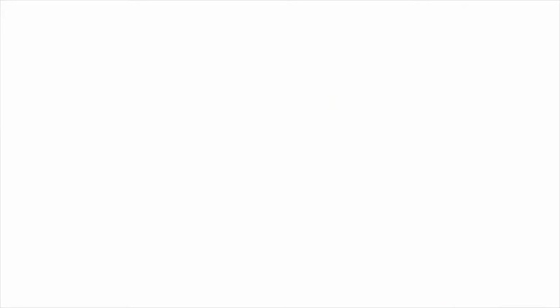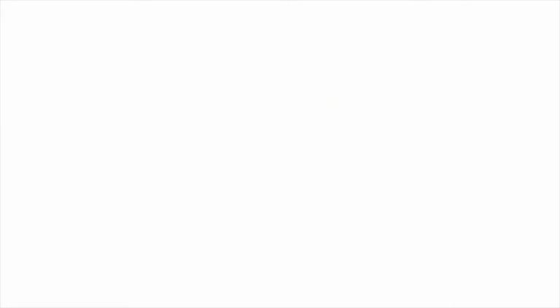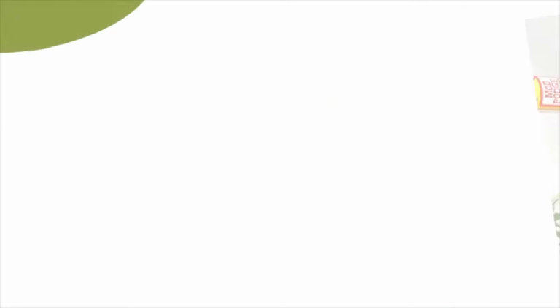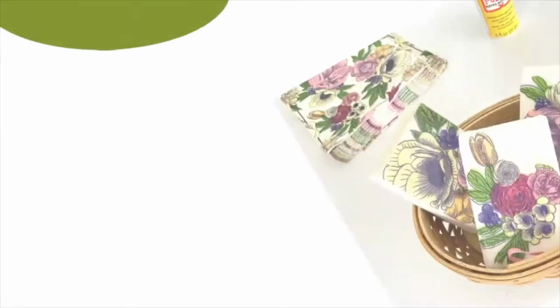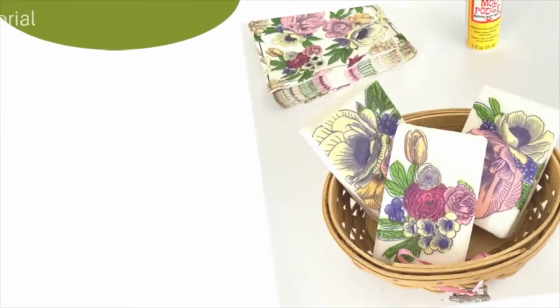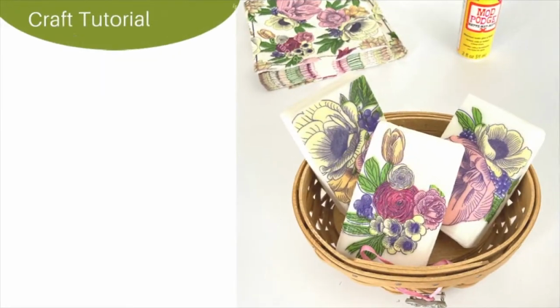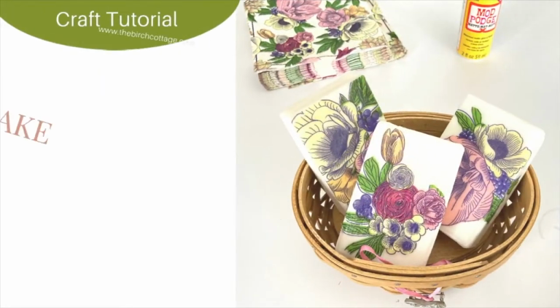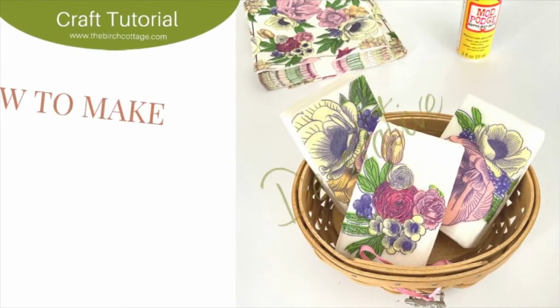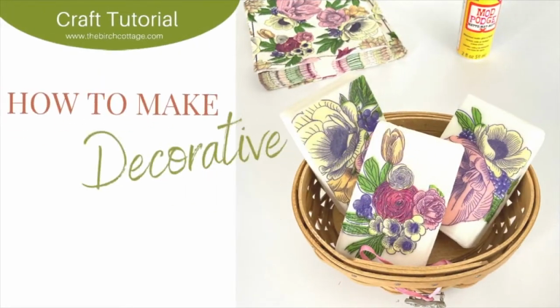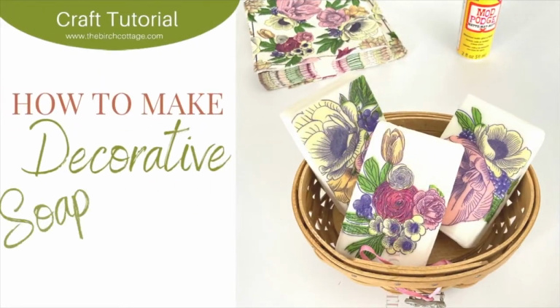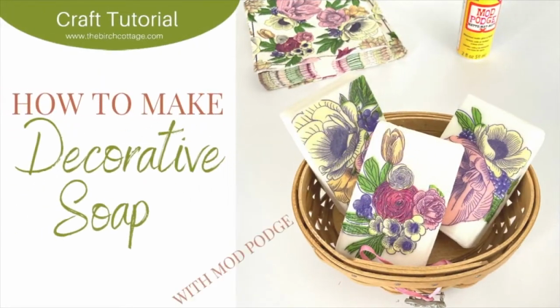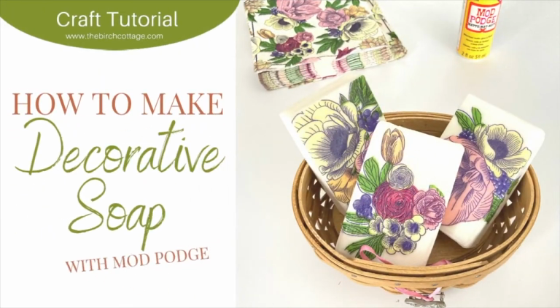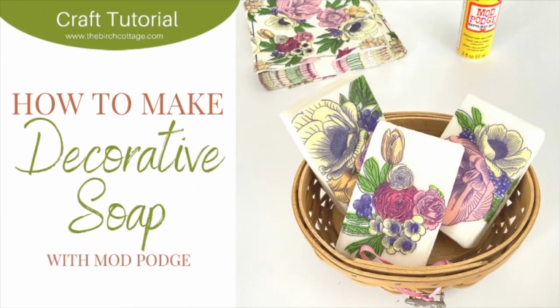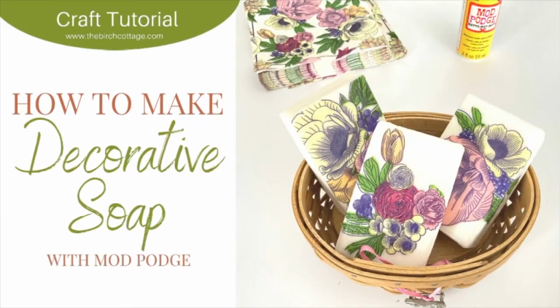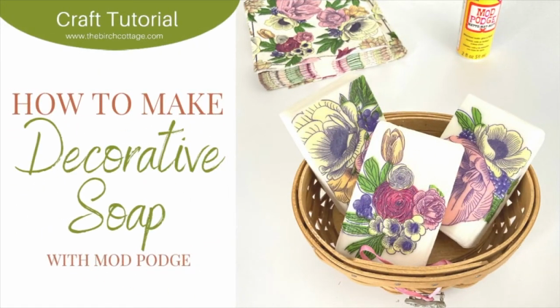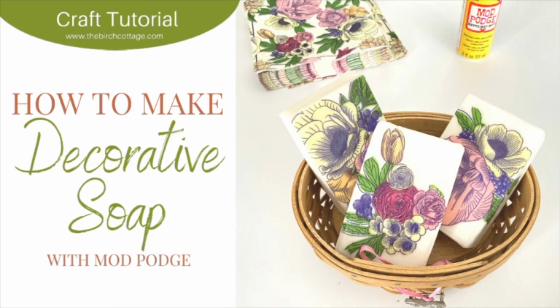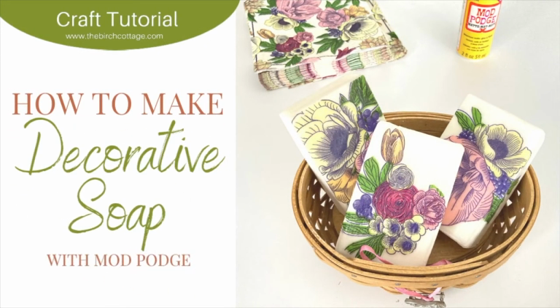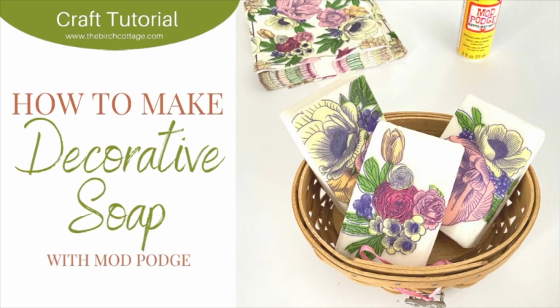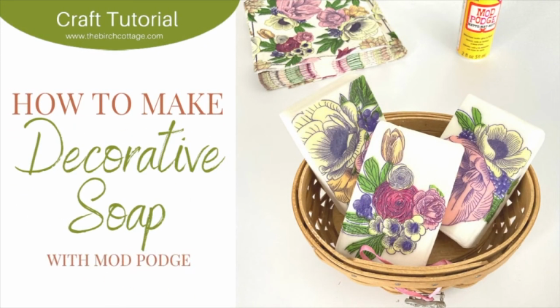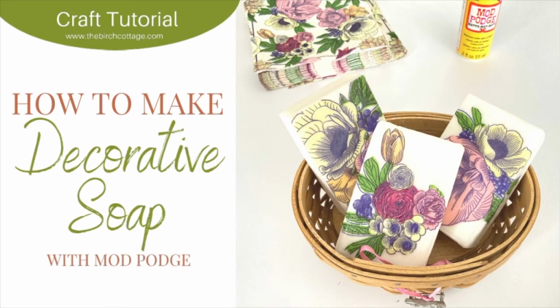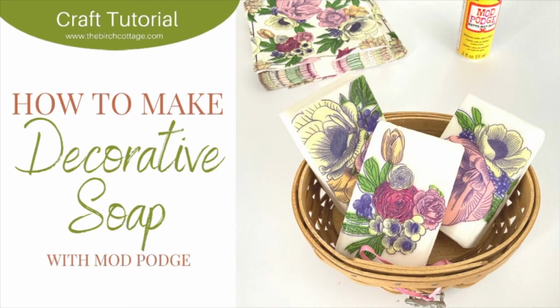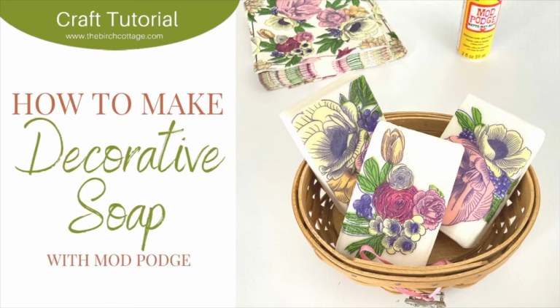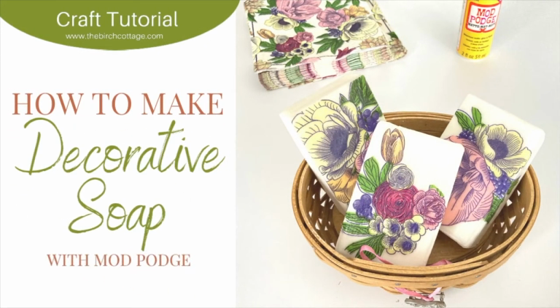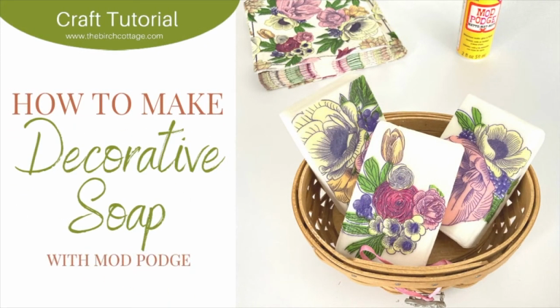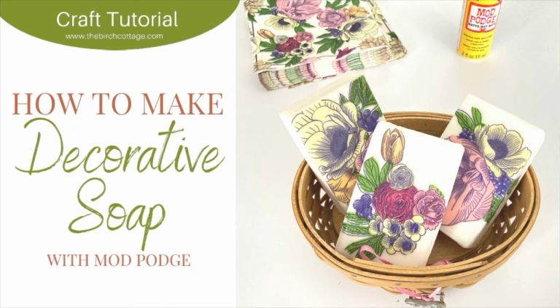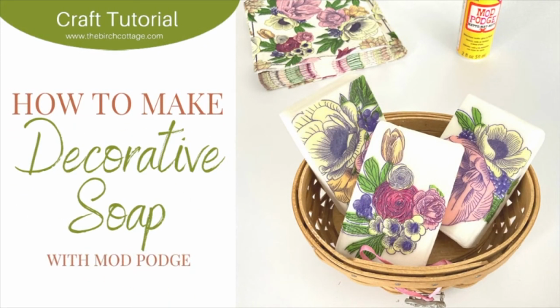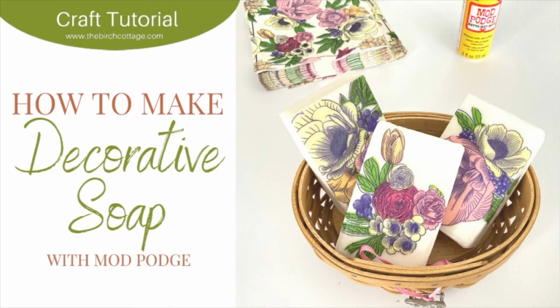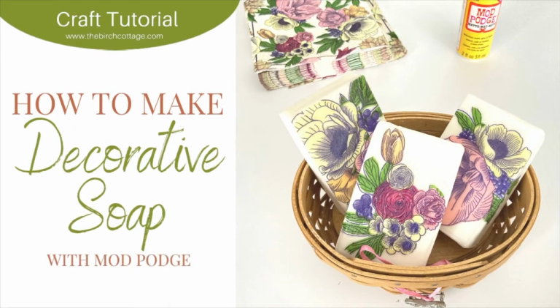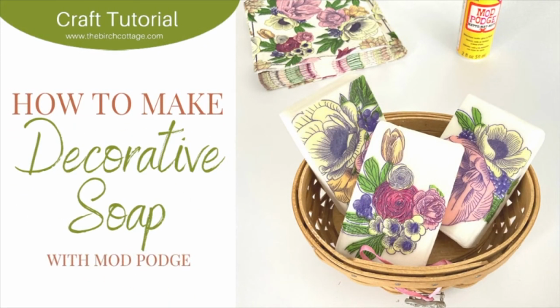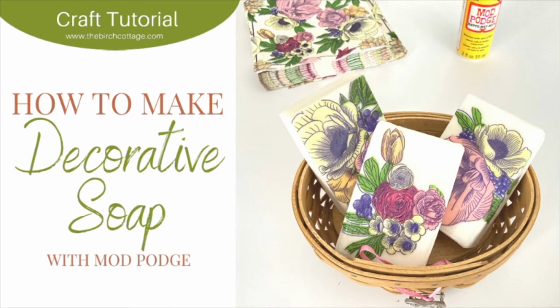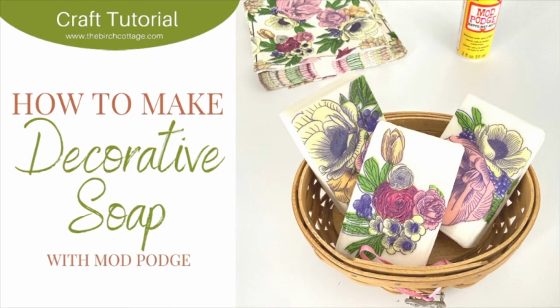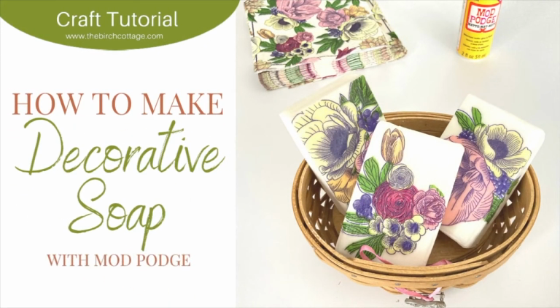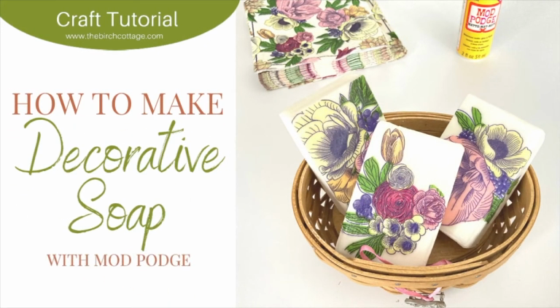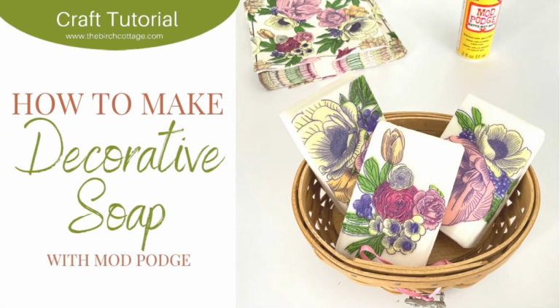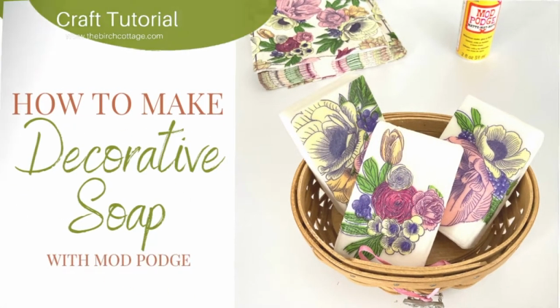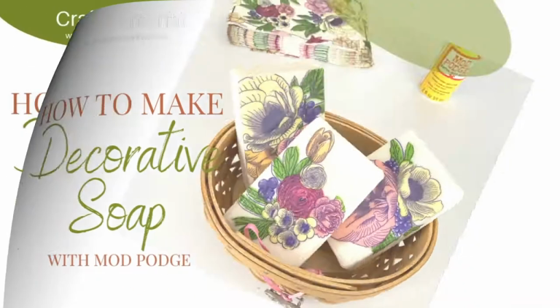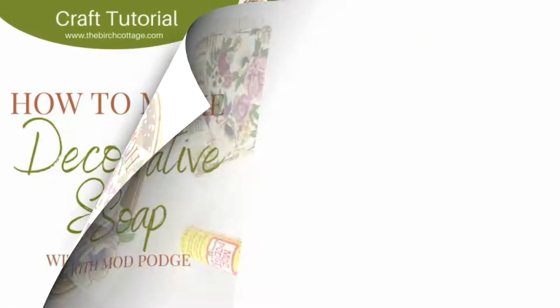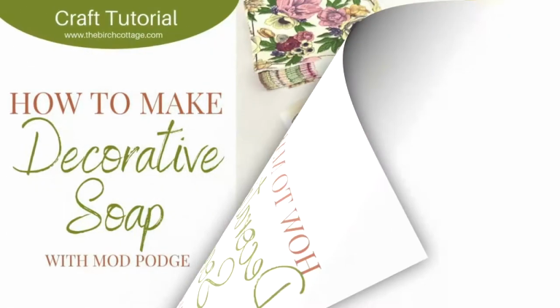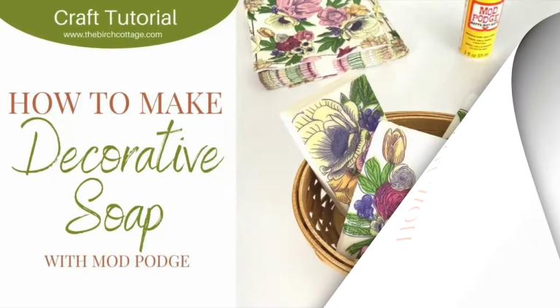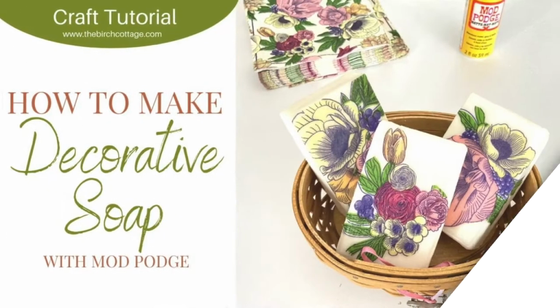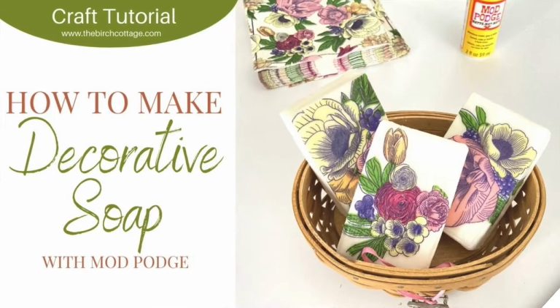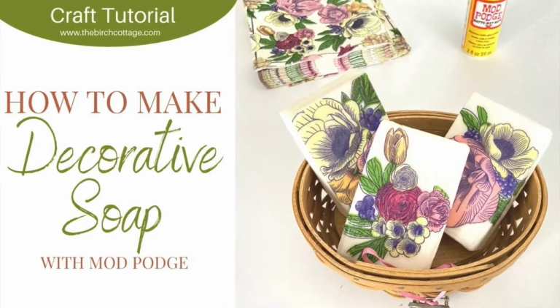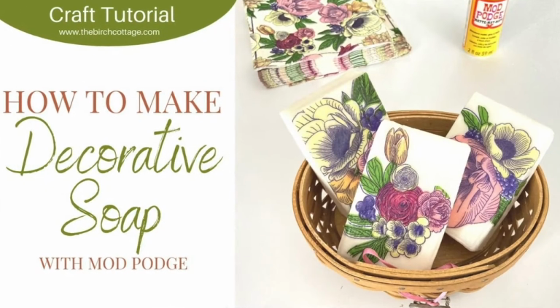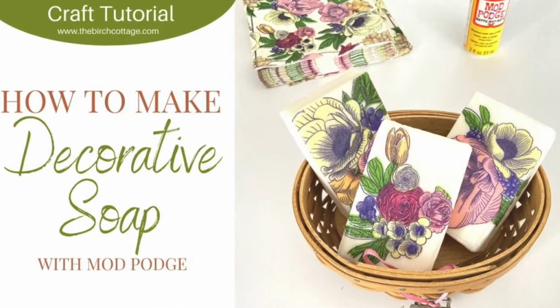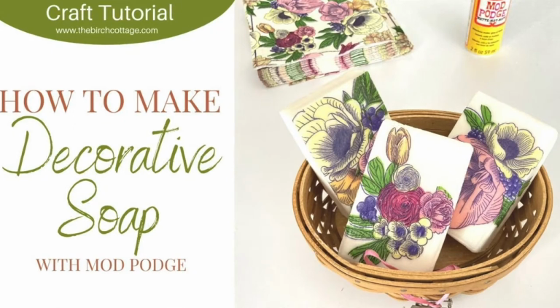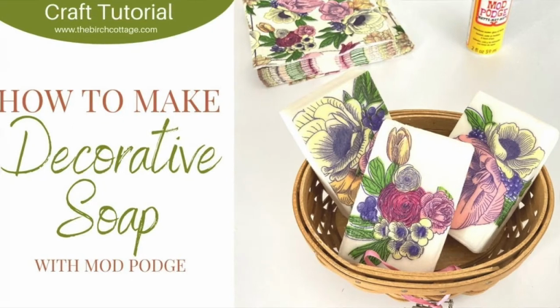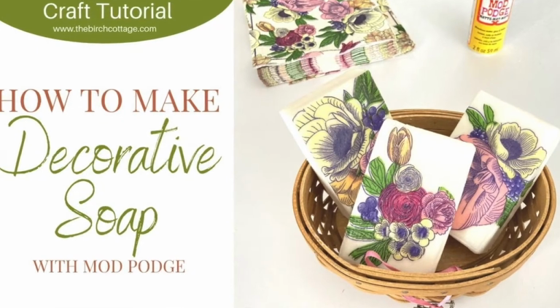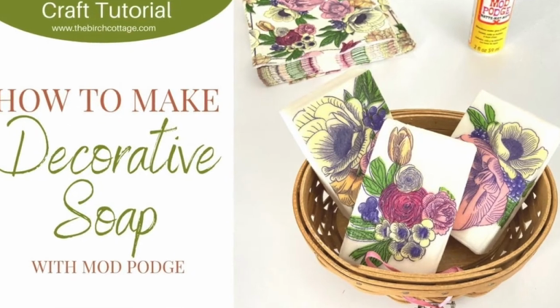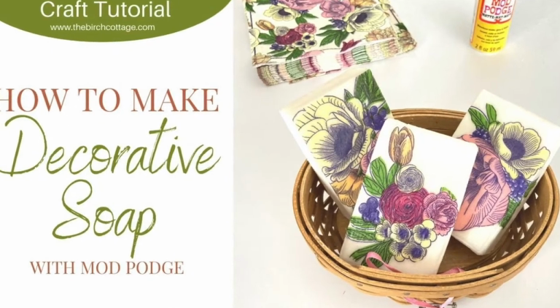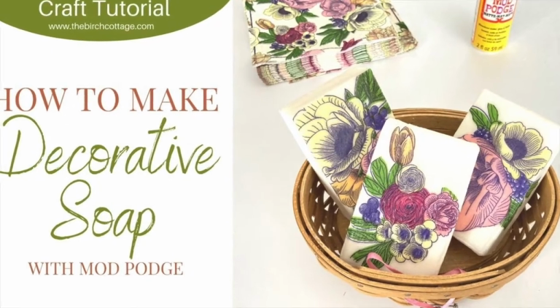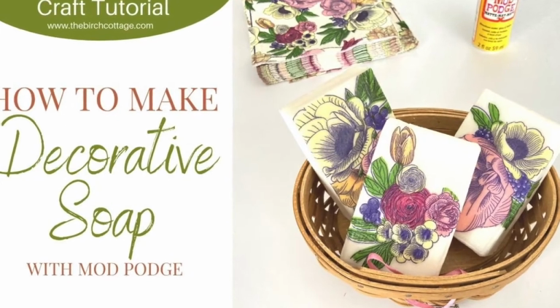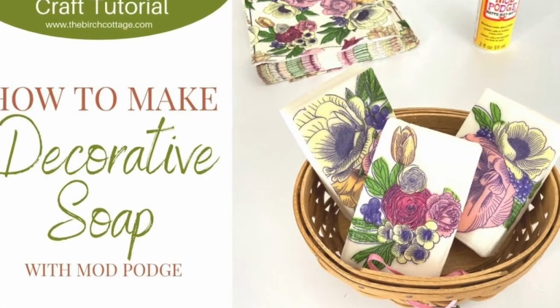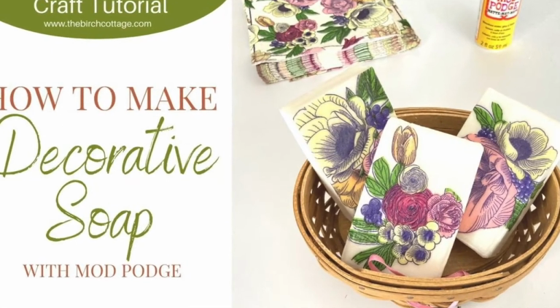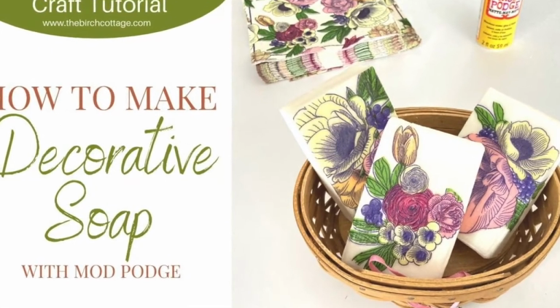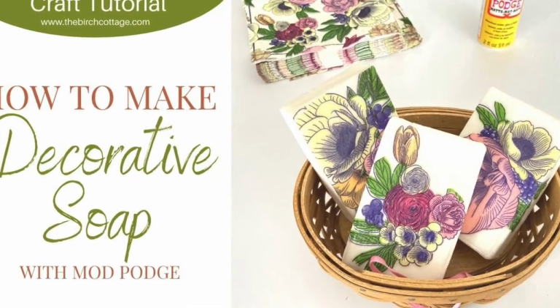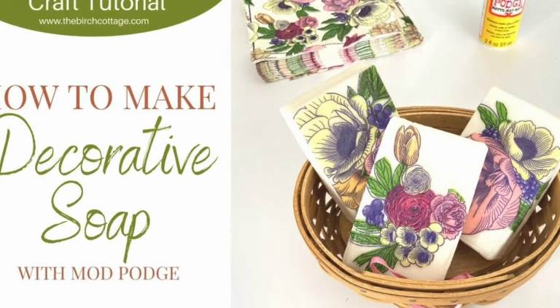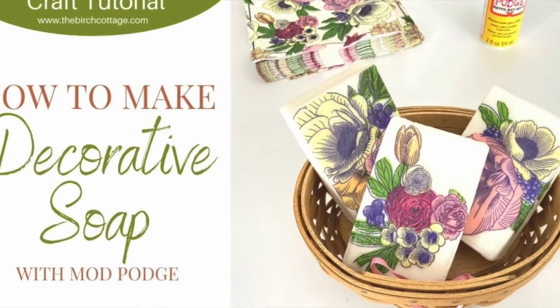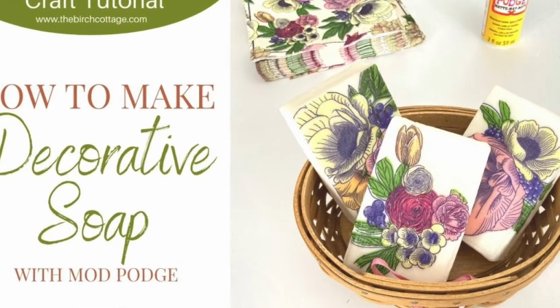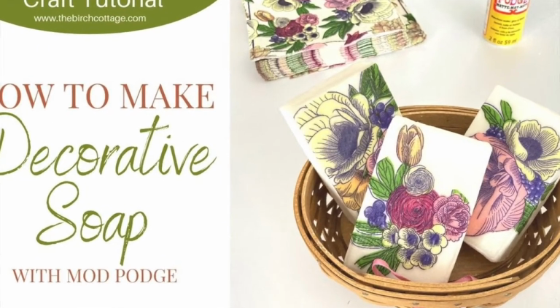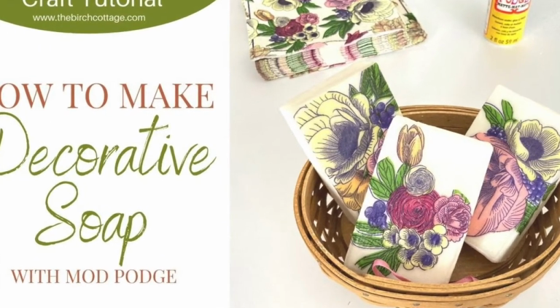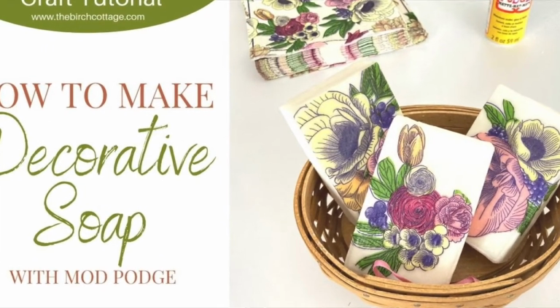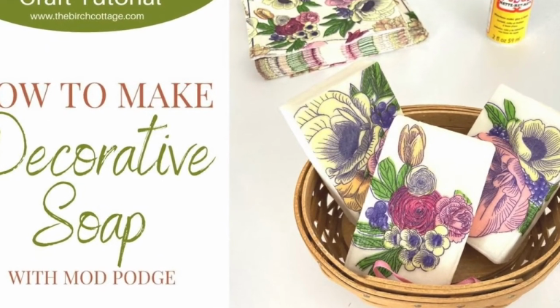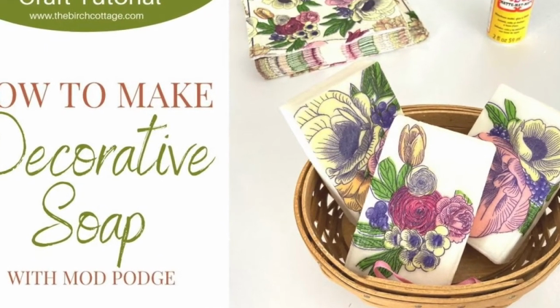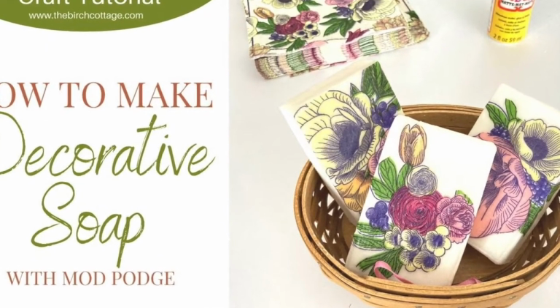Hi, this is Pam from the Birch Cottage blog. Welcome to my video tutorial on how to make decorative soap using Mod Podge.